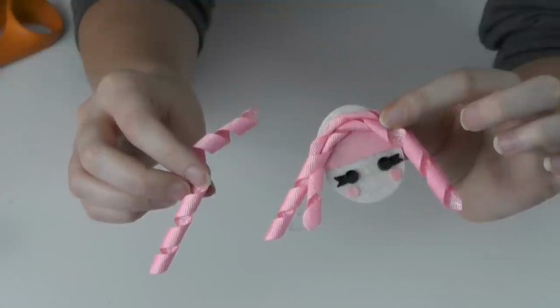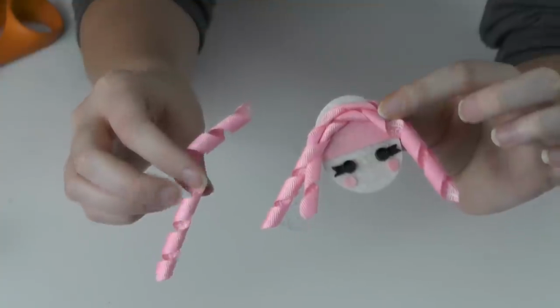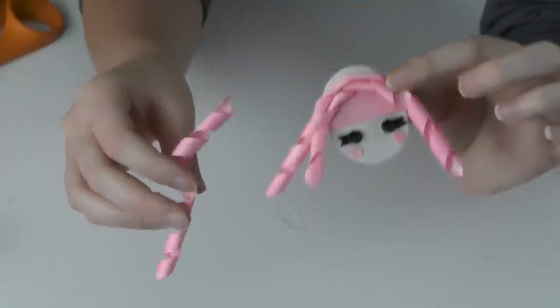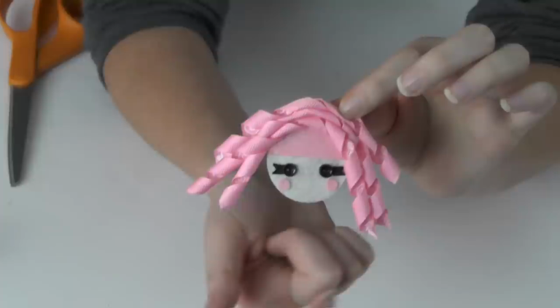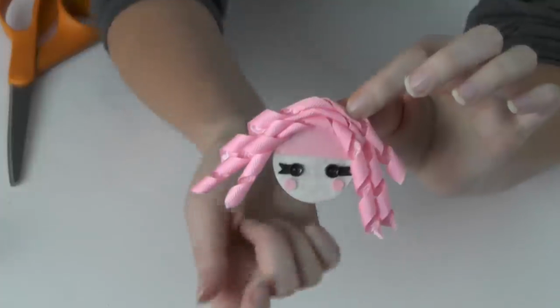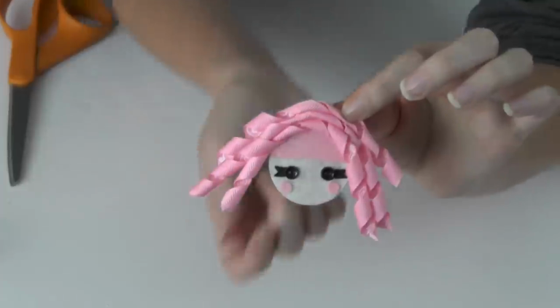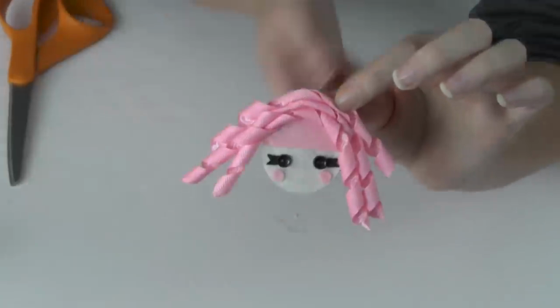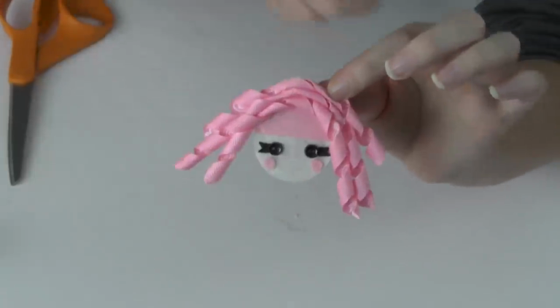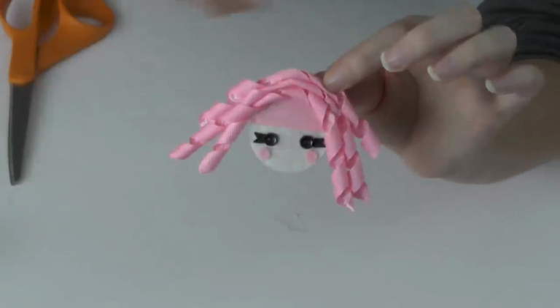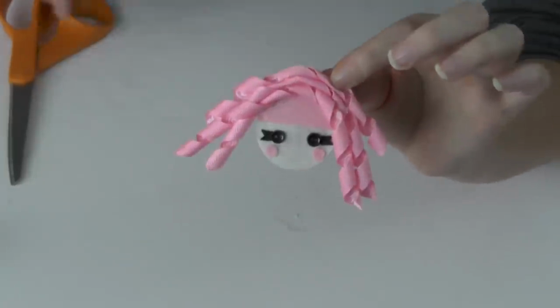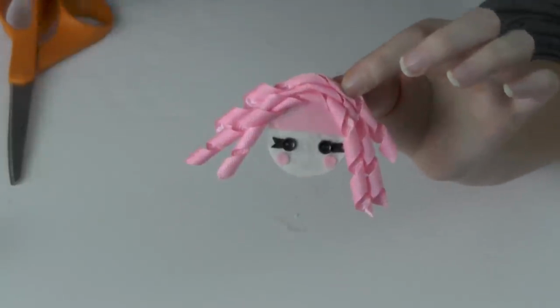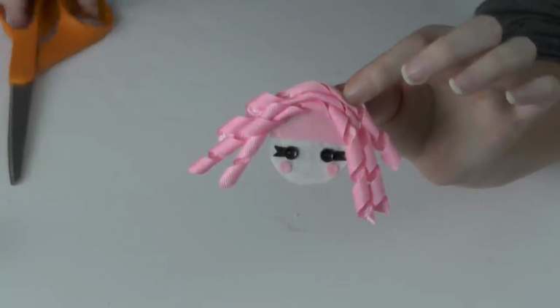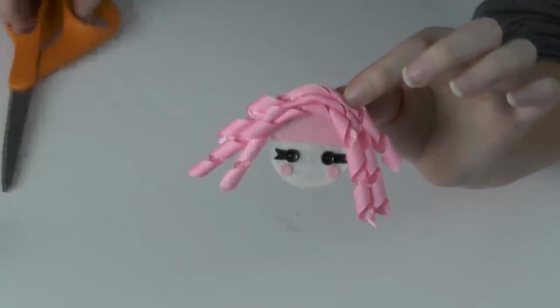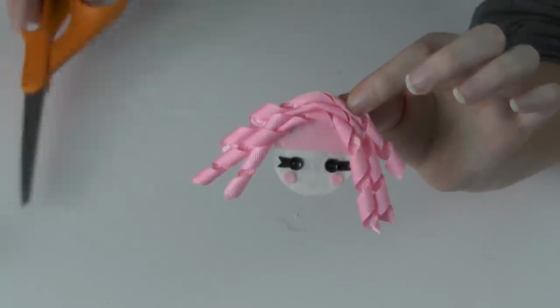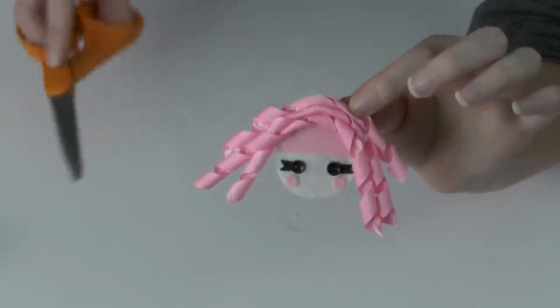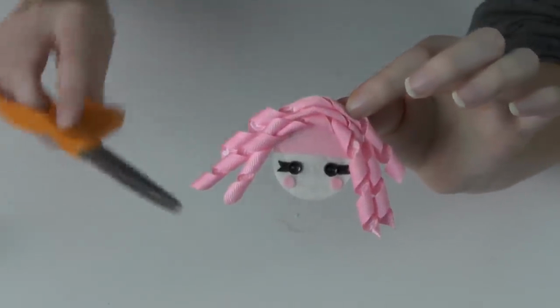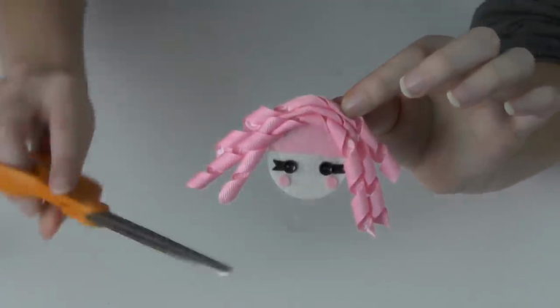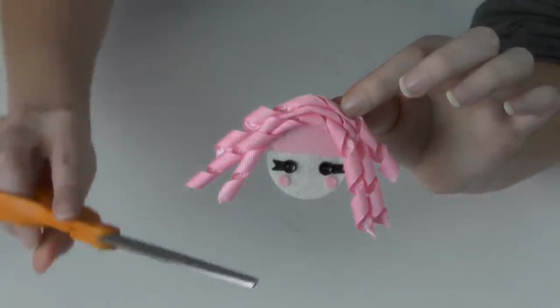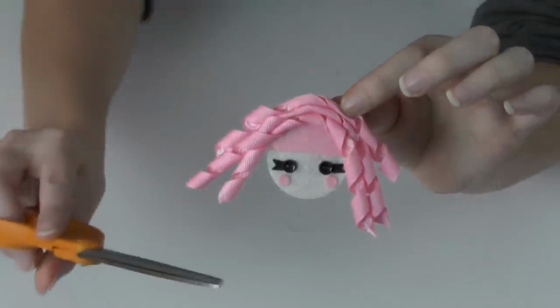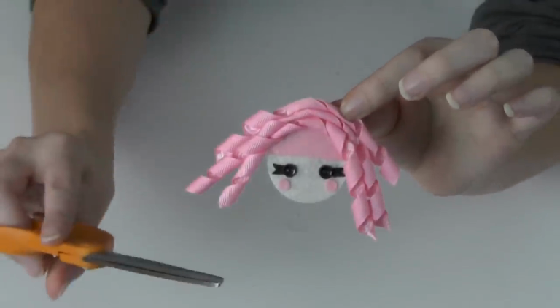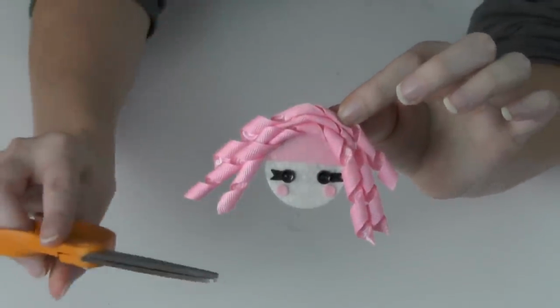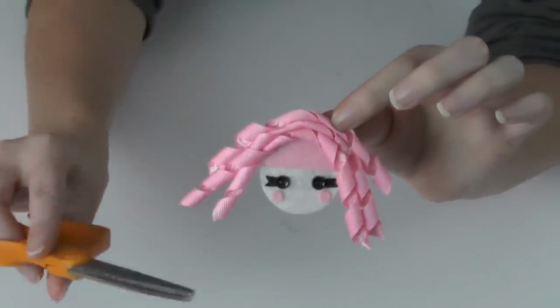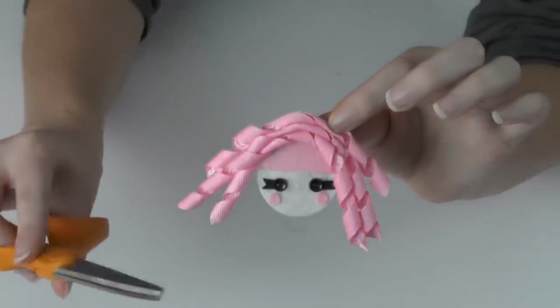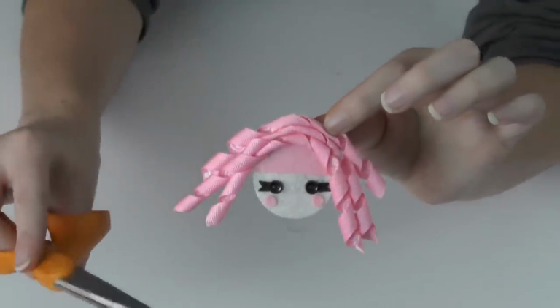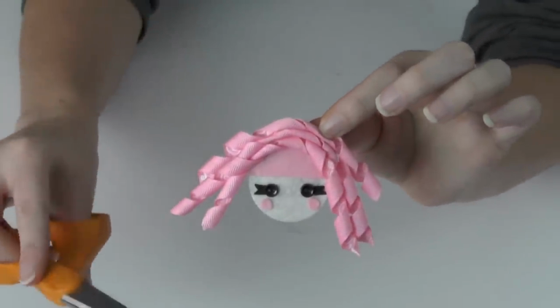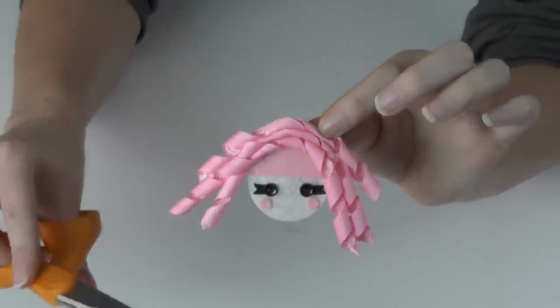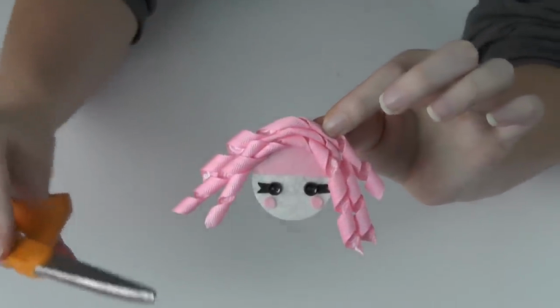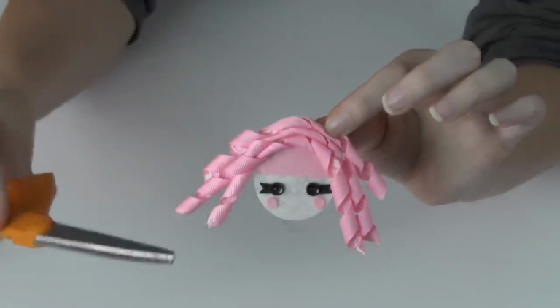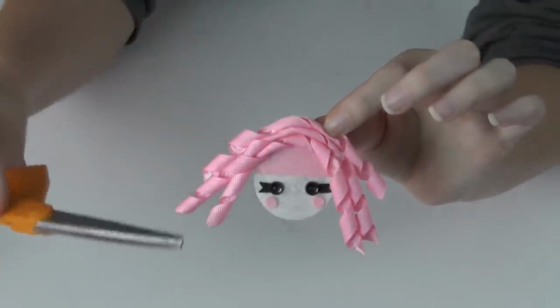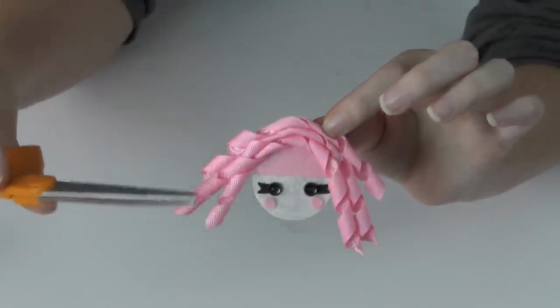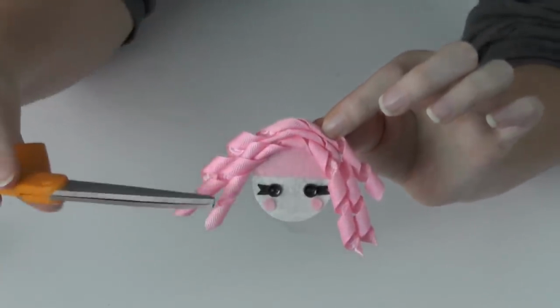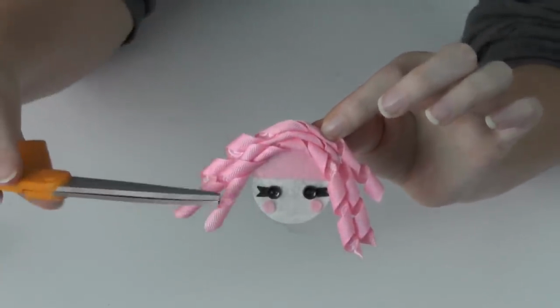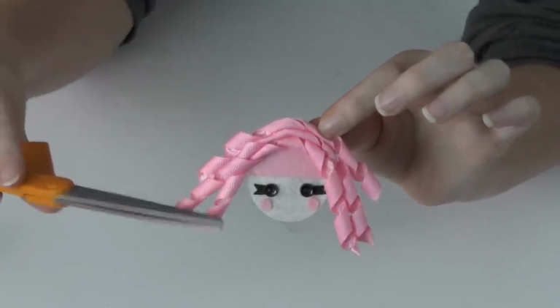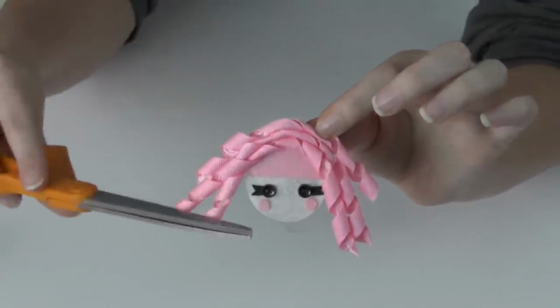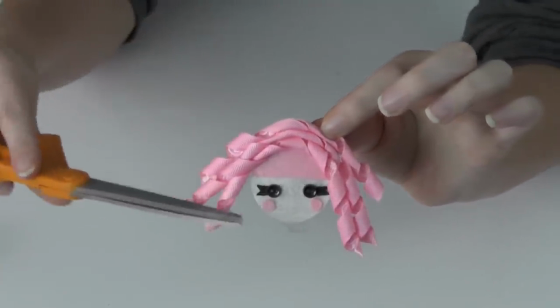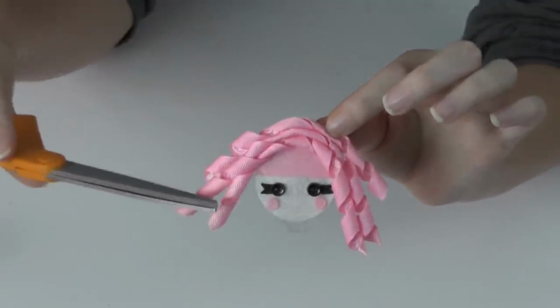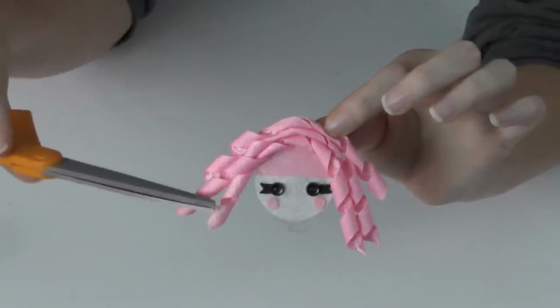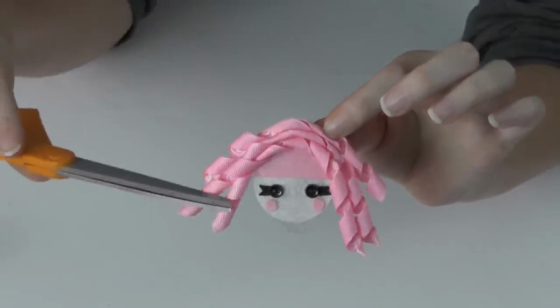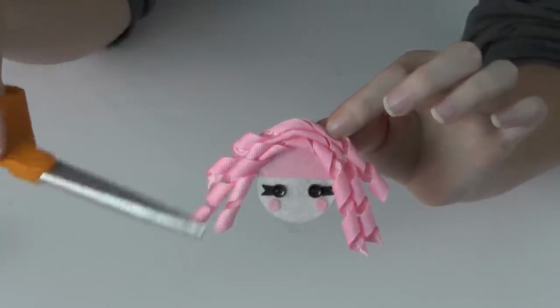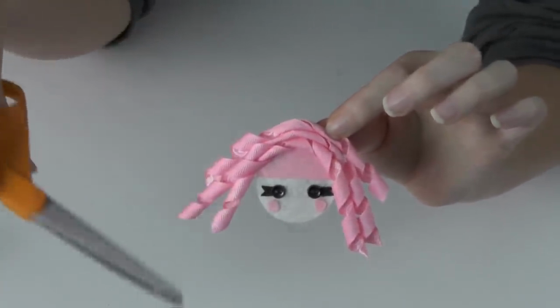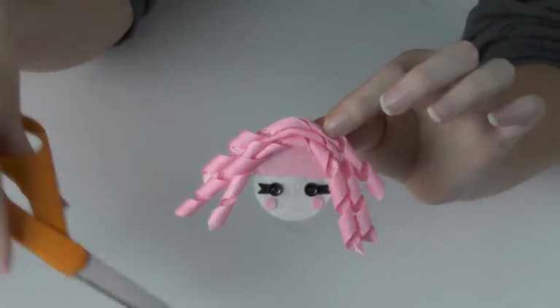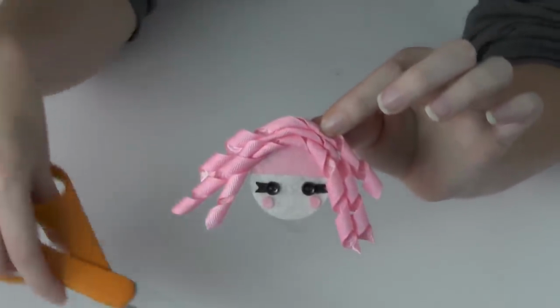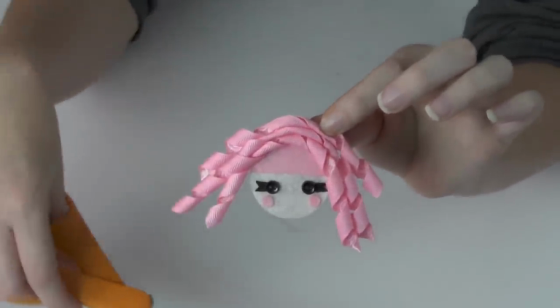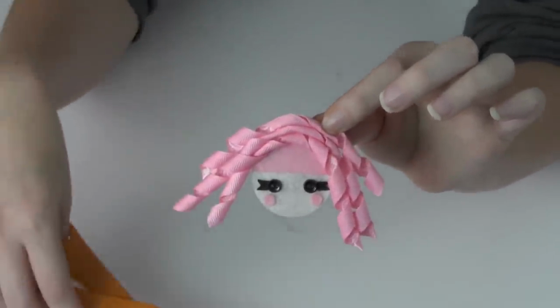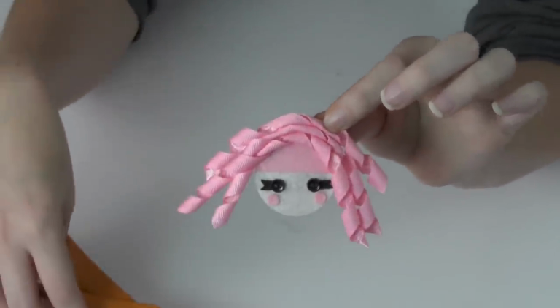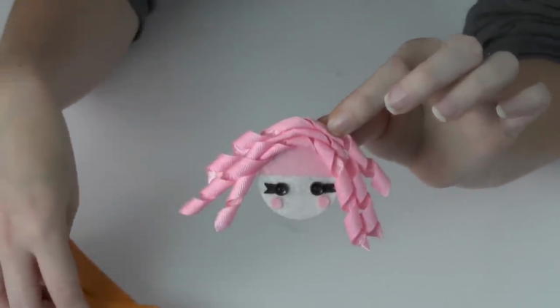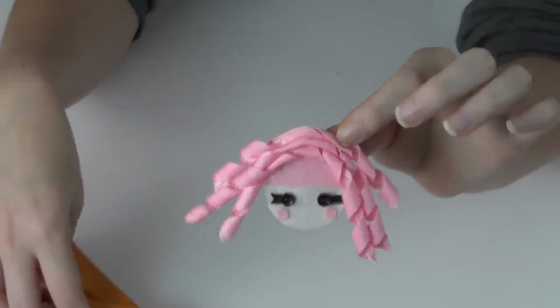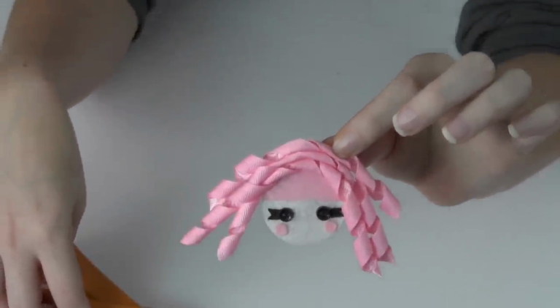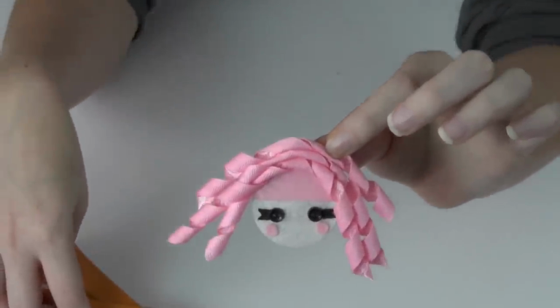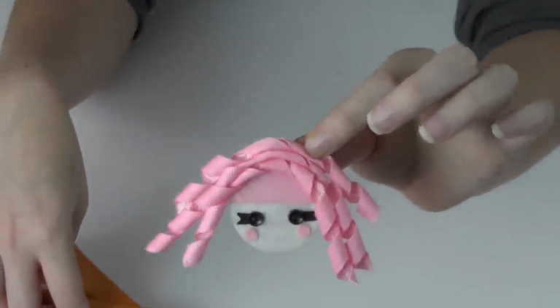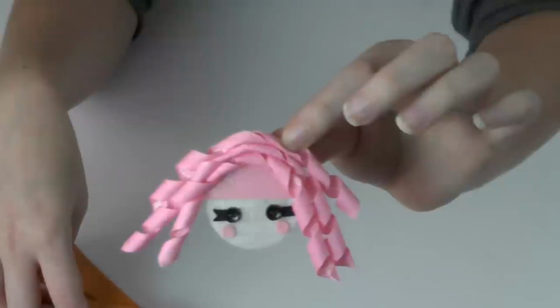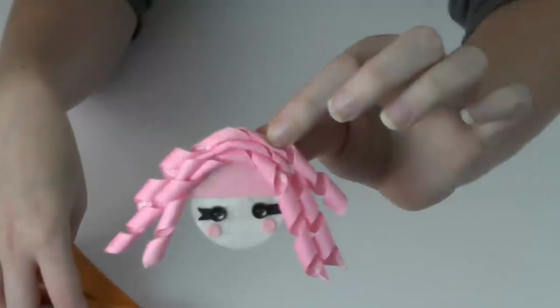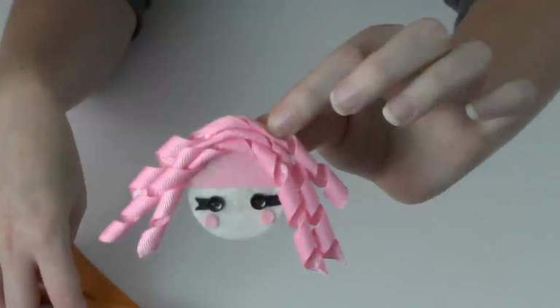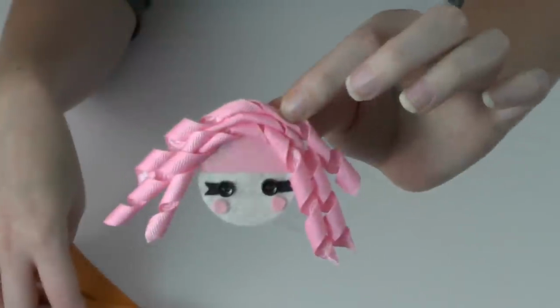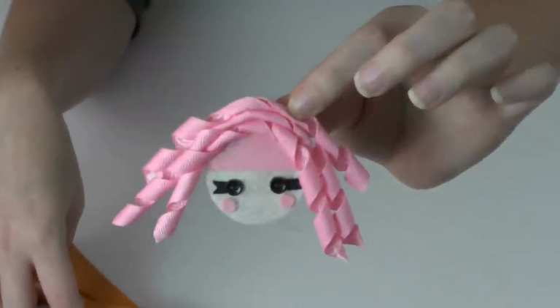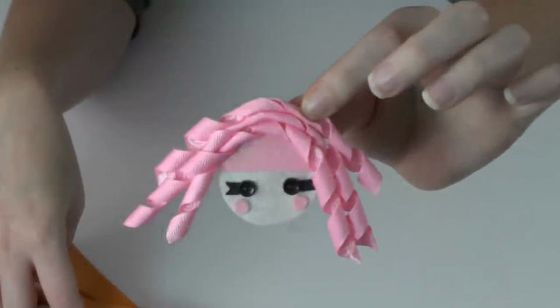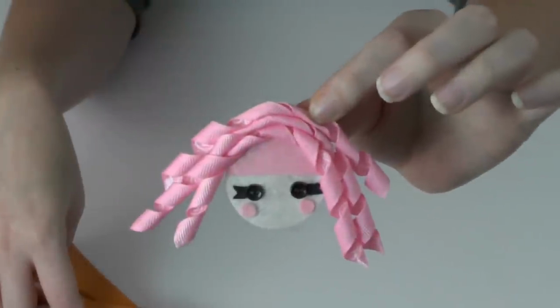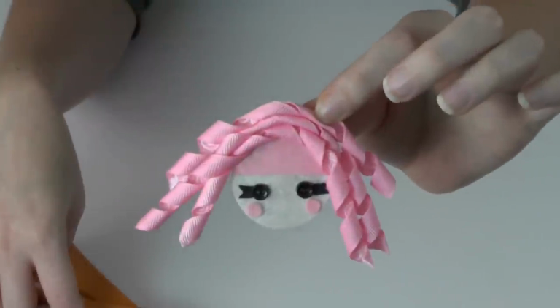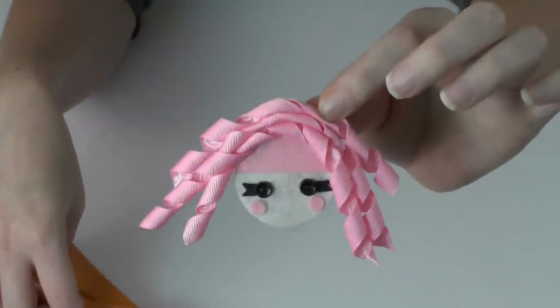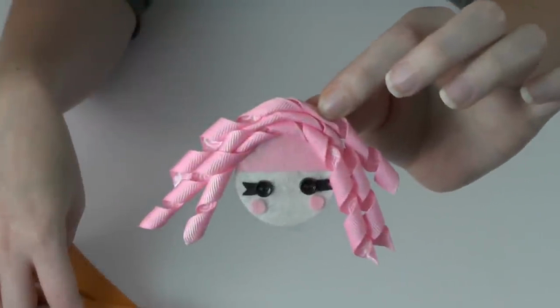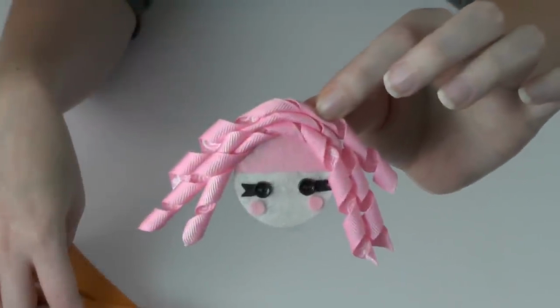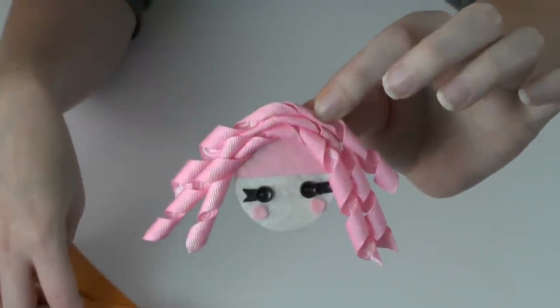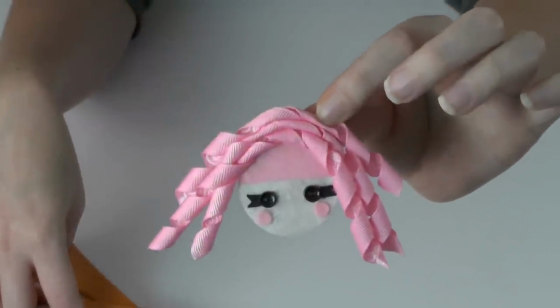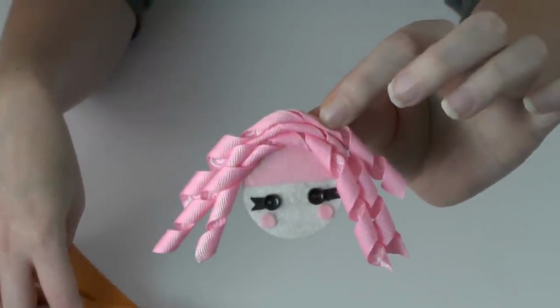You can take your scissors and give Jules Sparkles a little trim, because she is looking pretty raggedy right now.